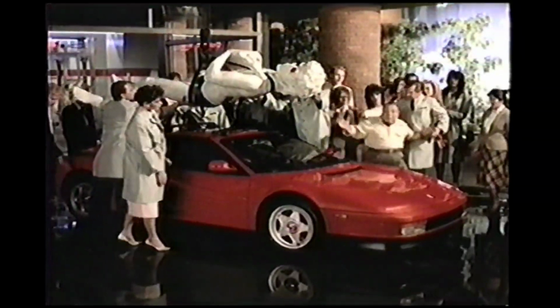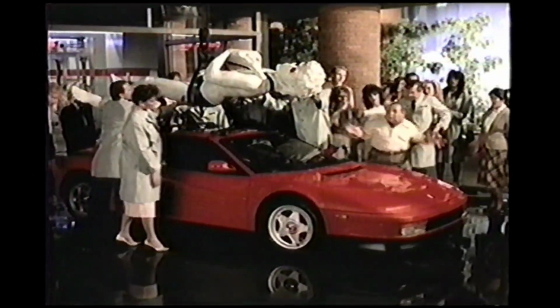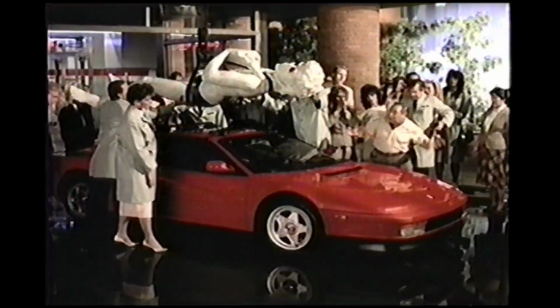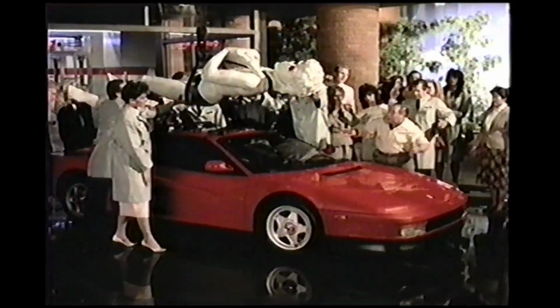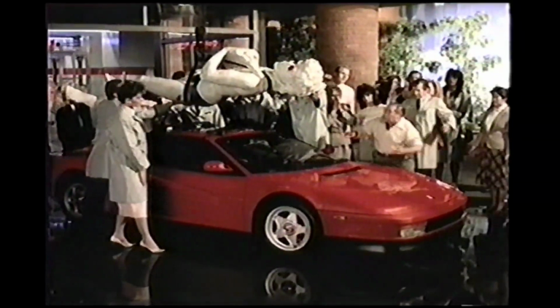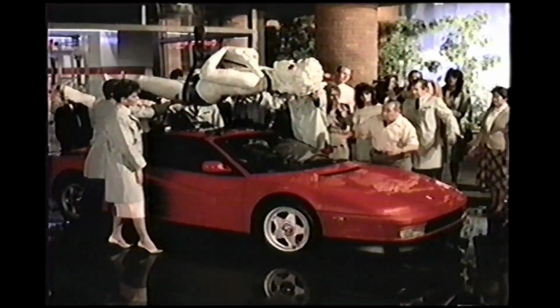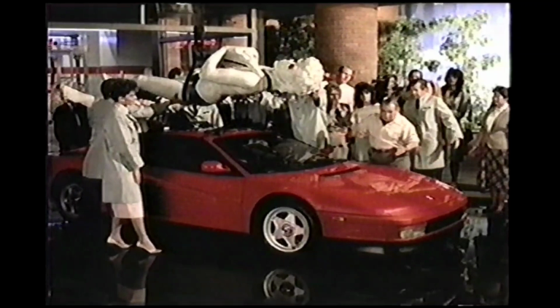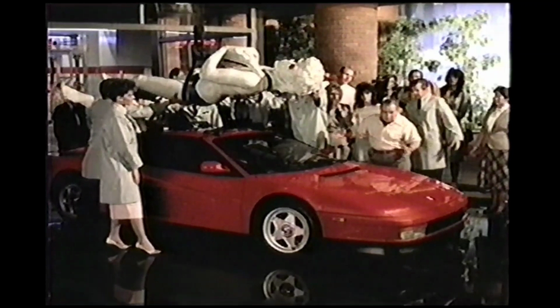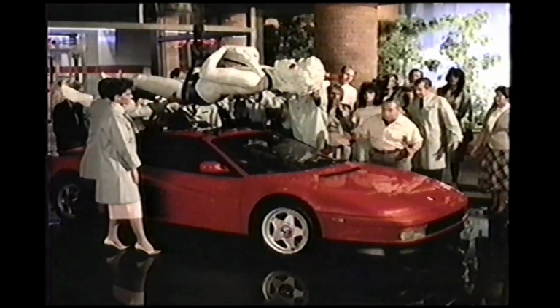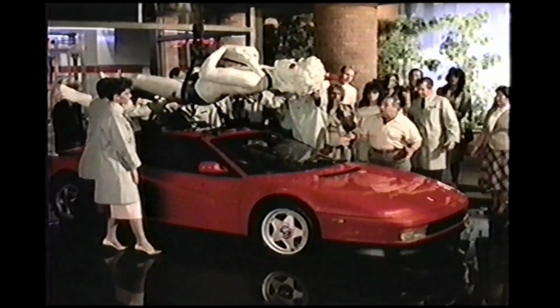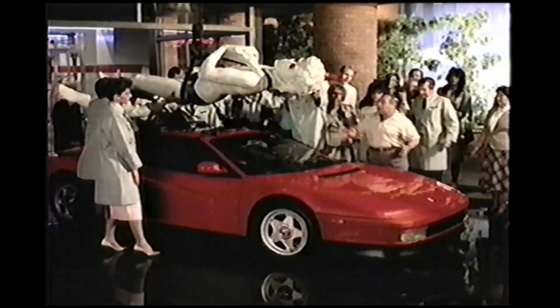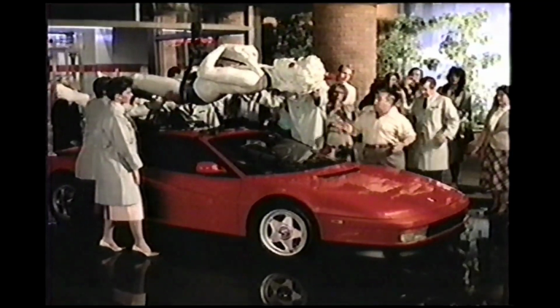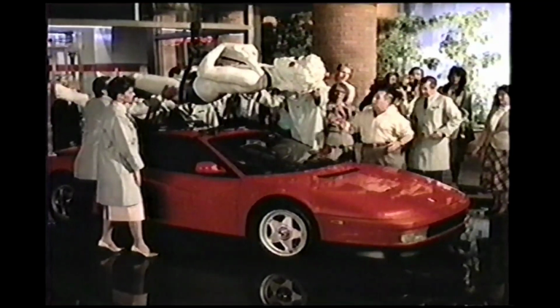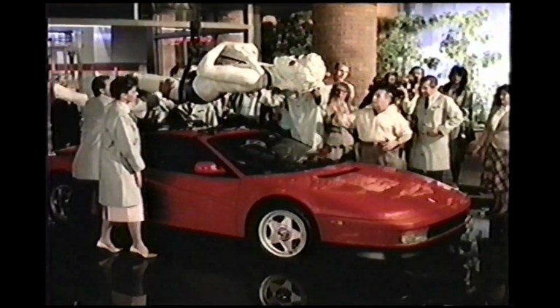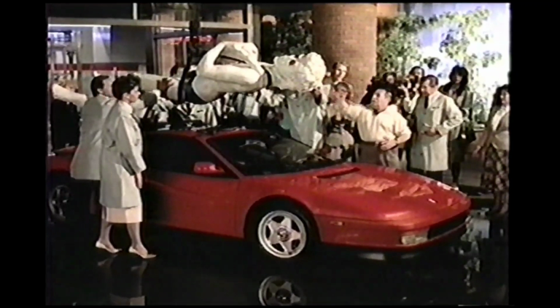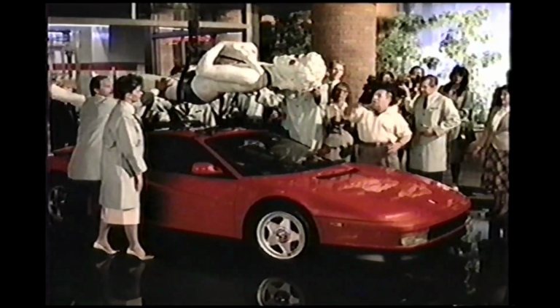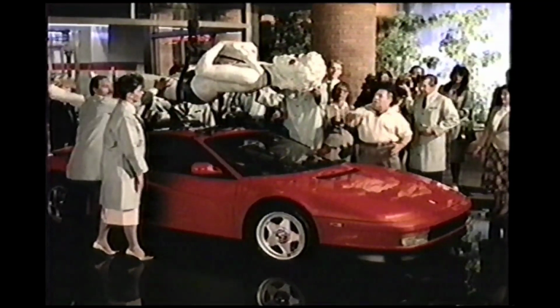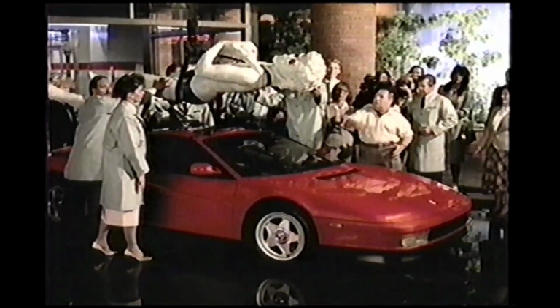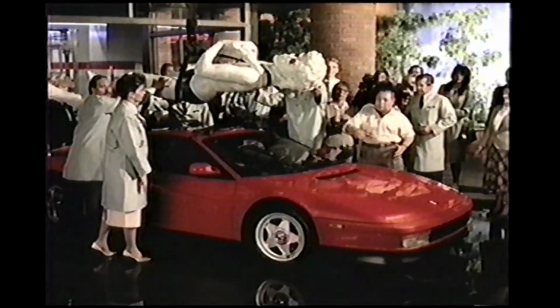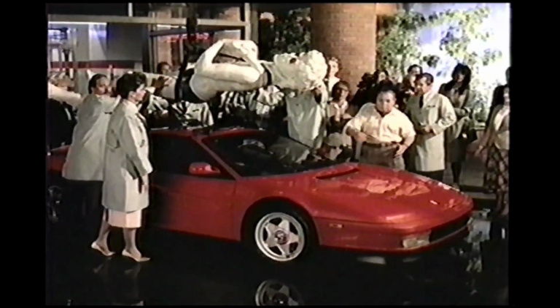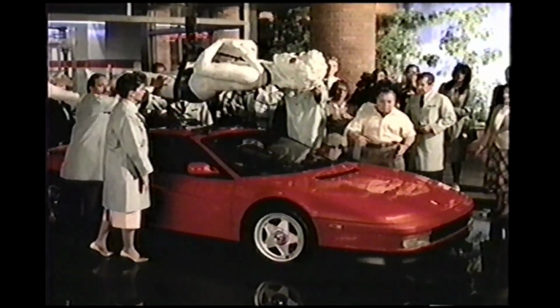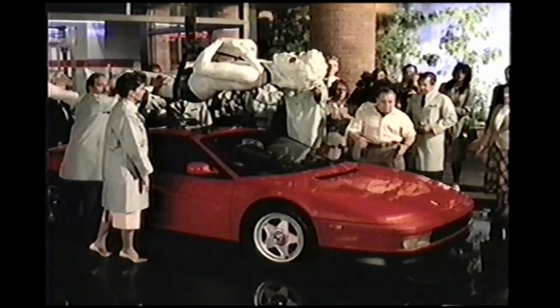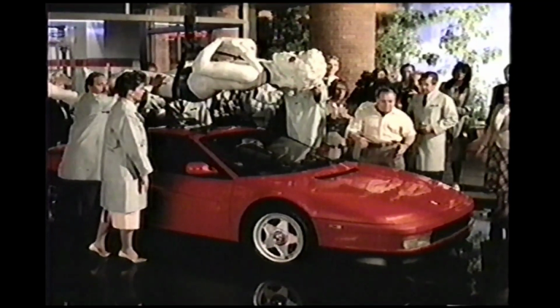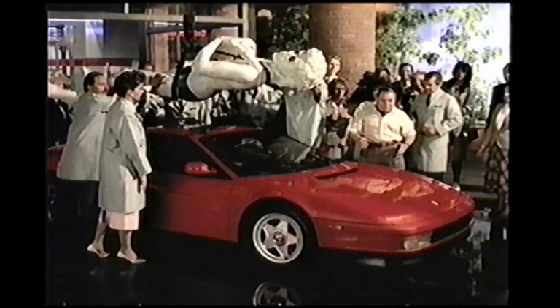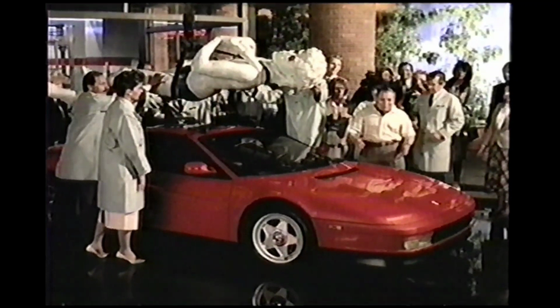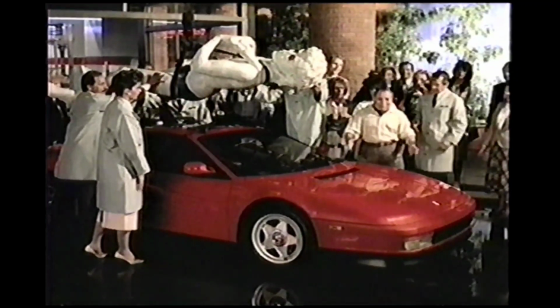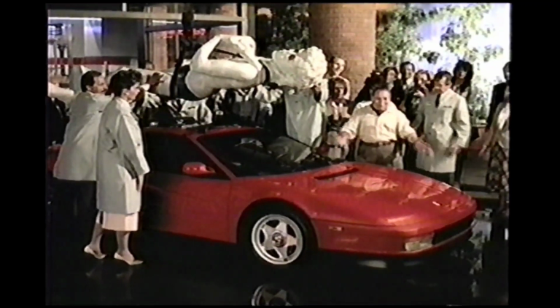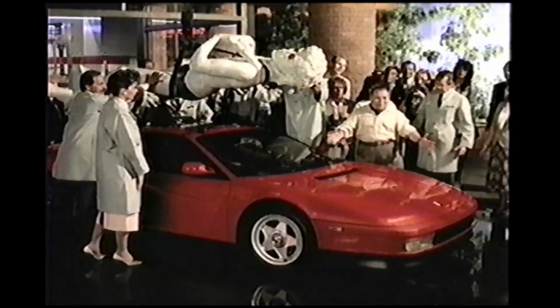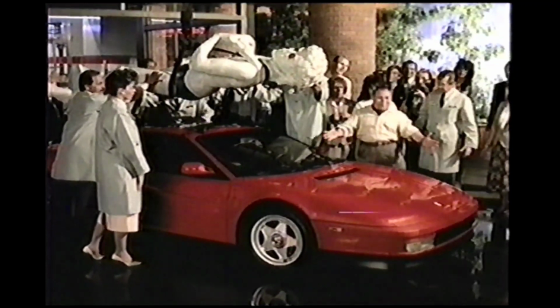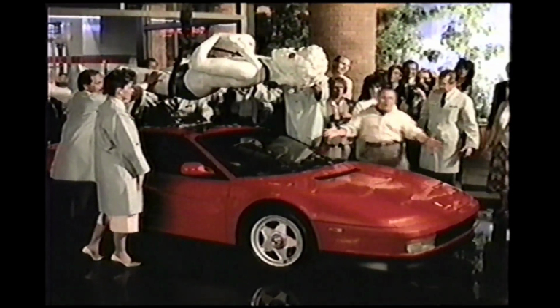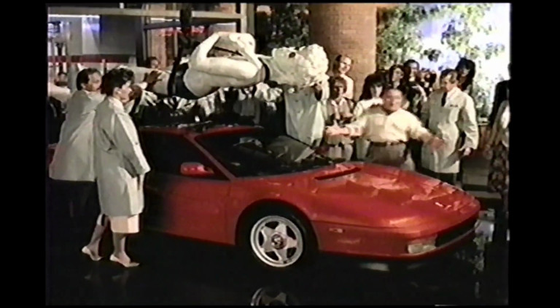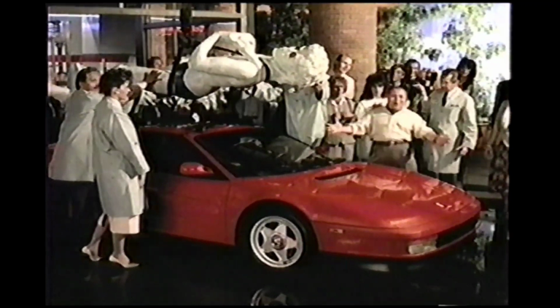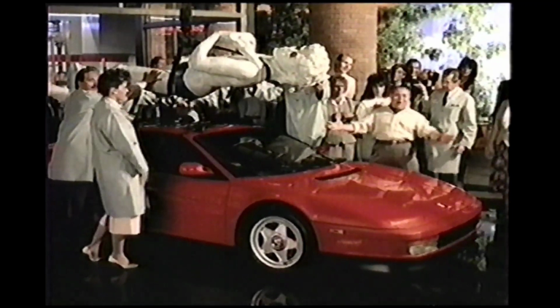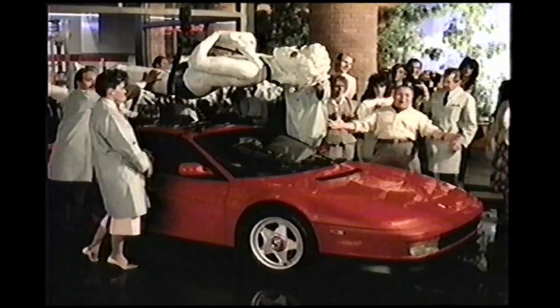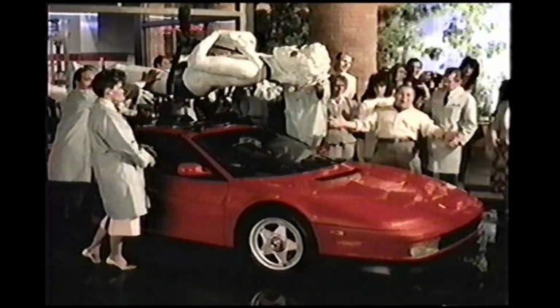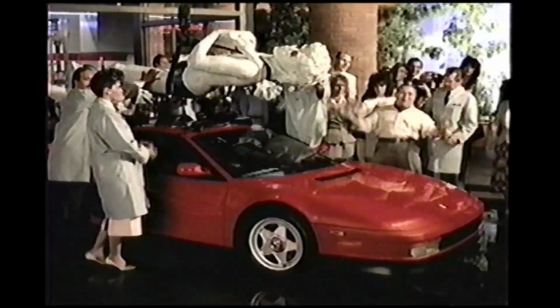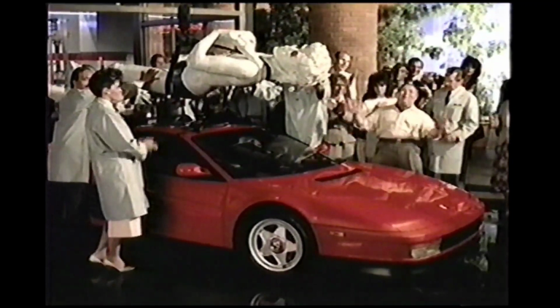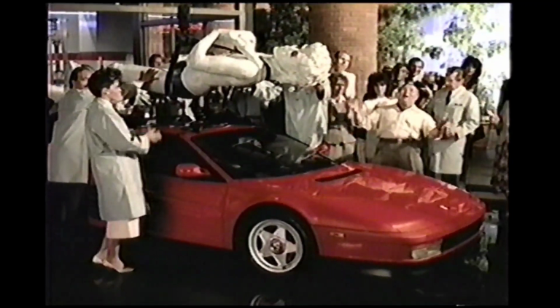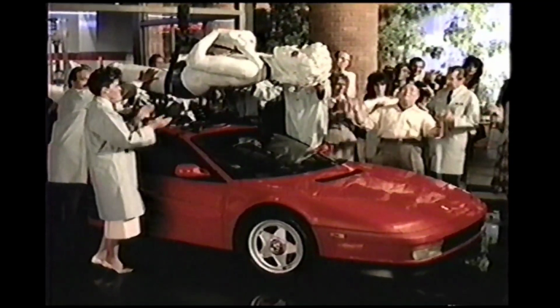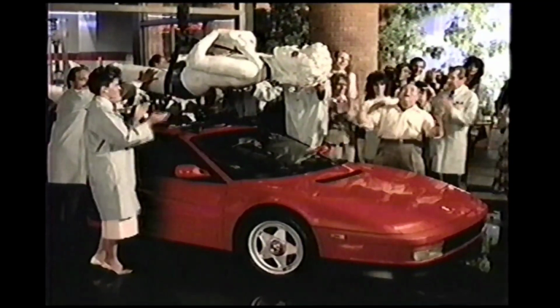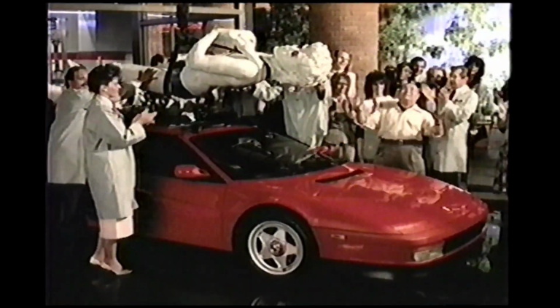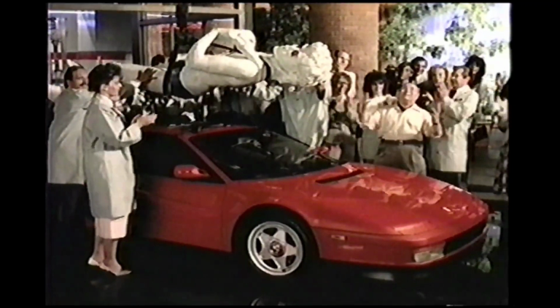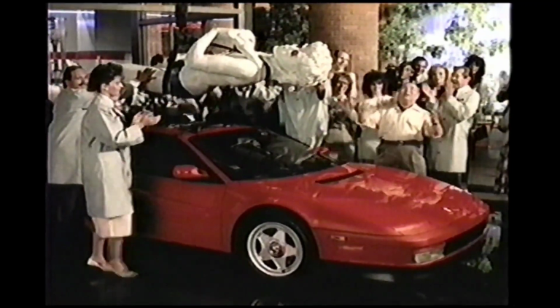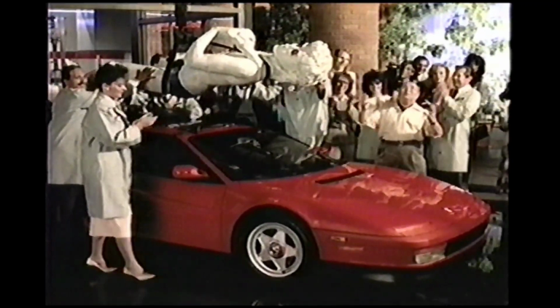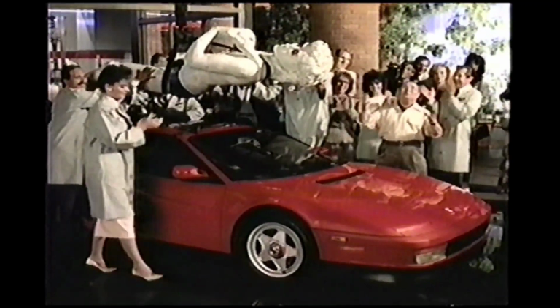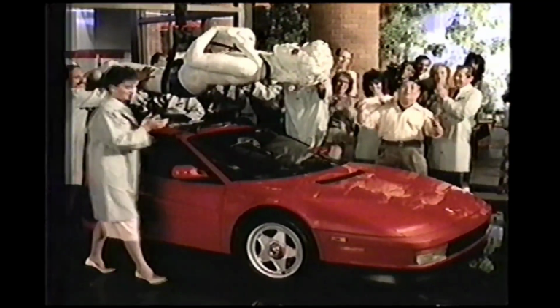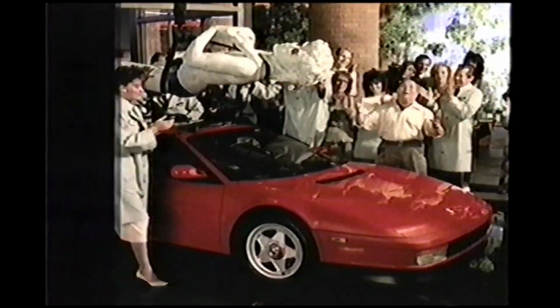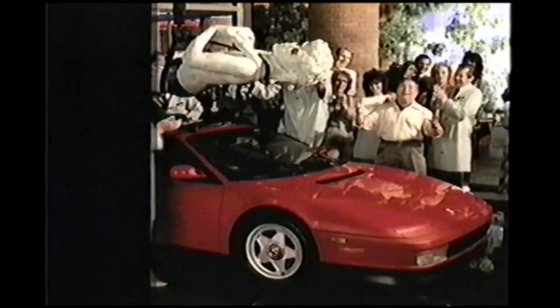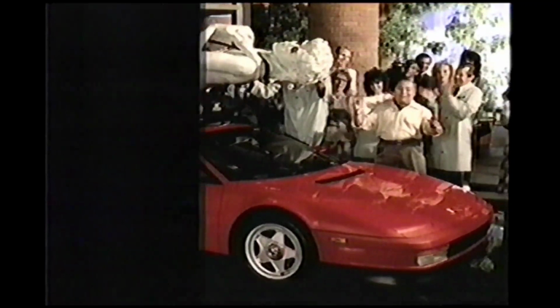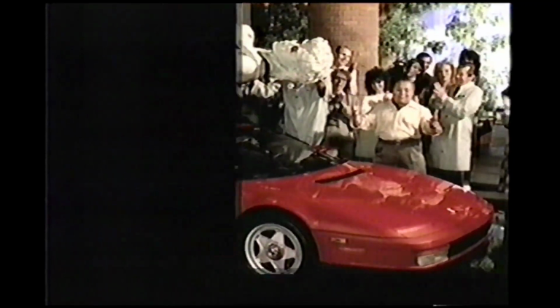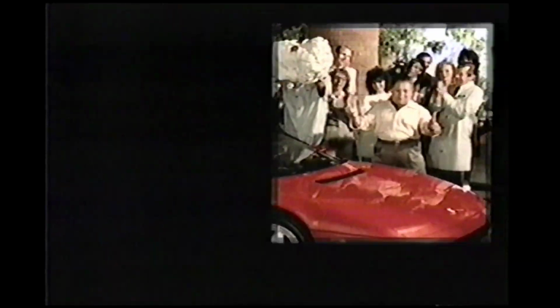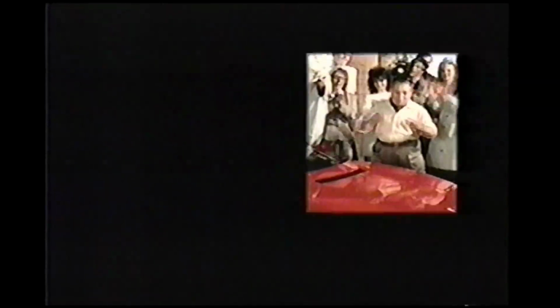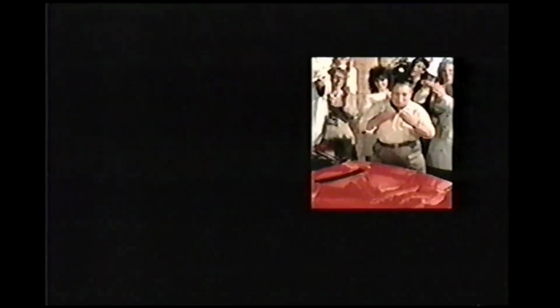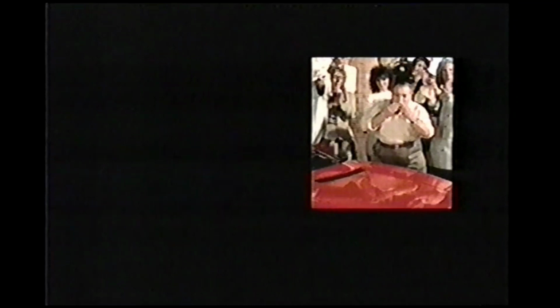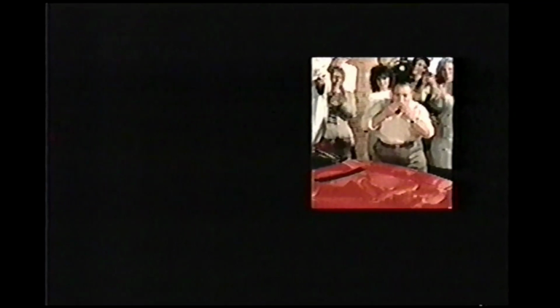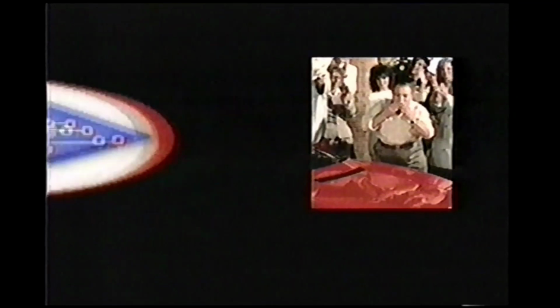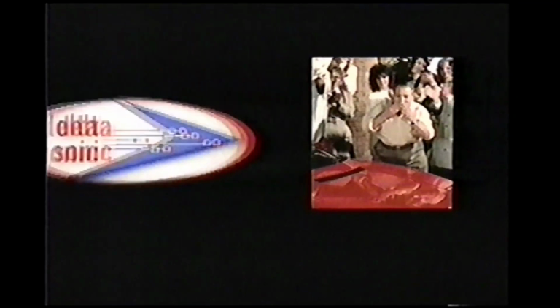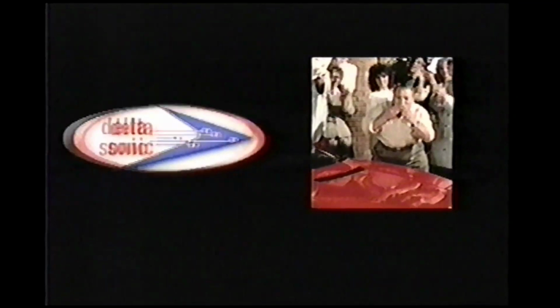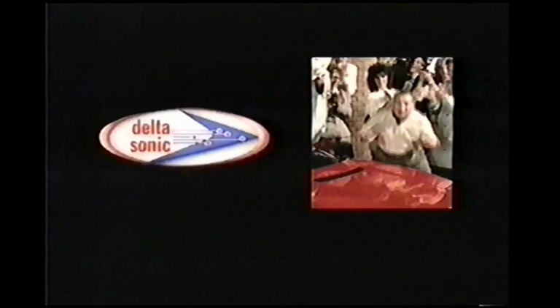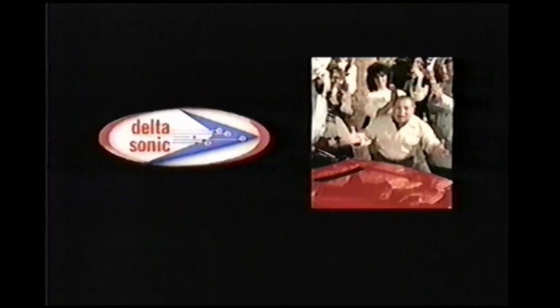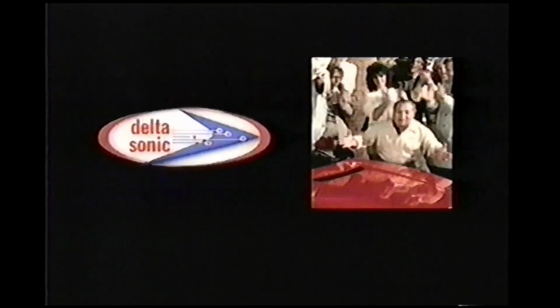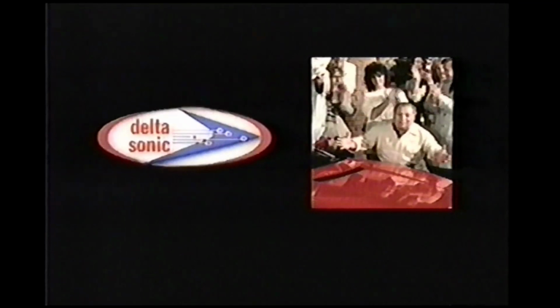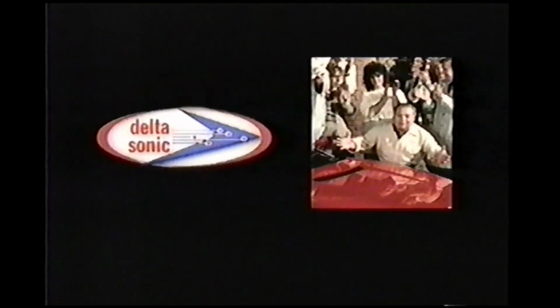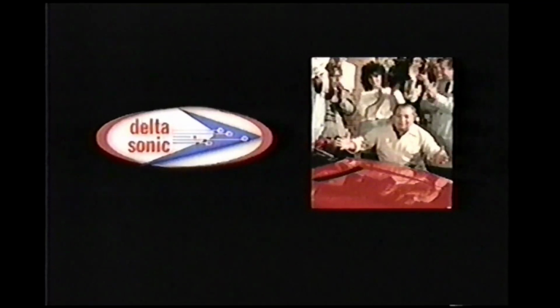Dave looks a few hundred years younger, and the car looks great too. So bring your masterpiece to safe, gentle Deltasonic.